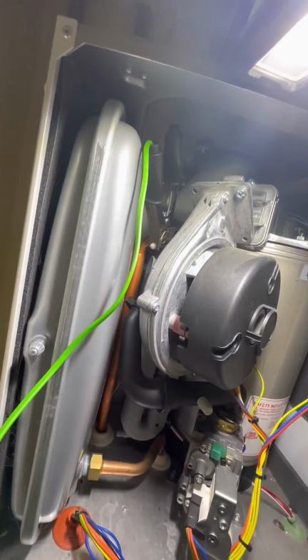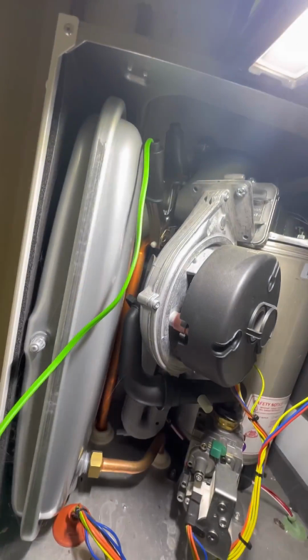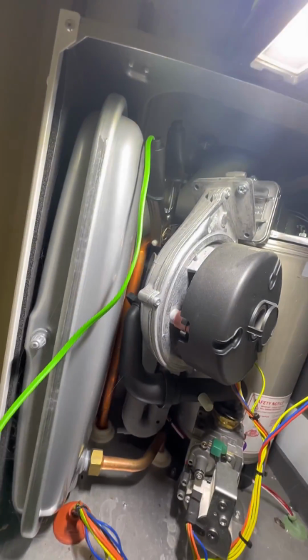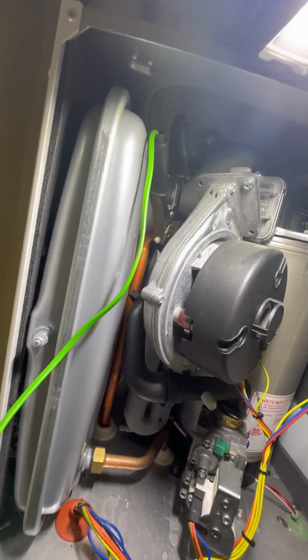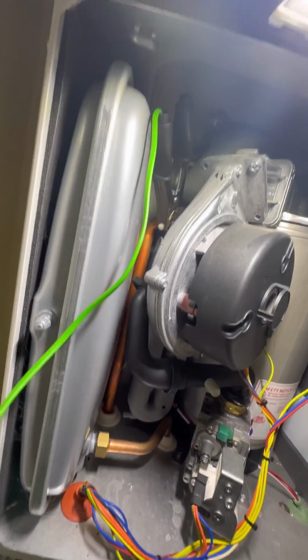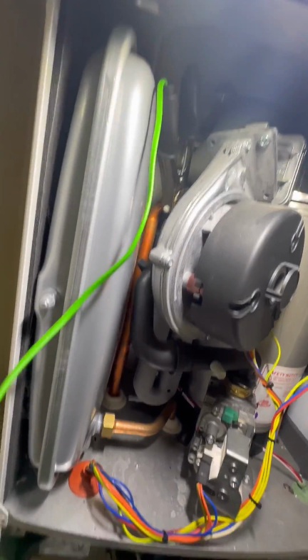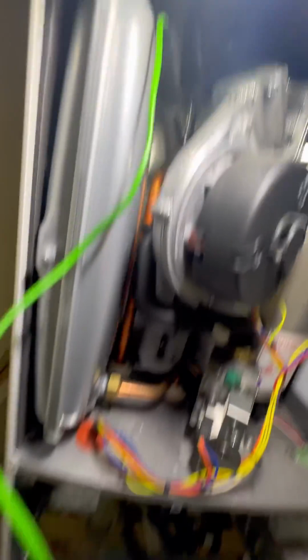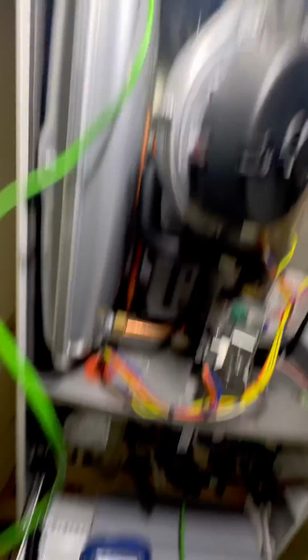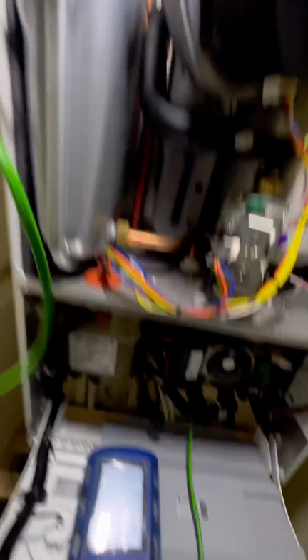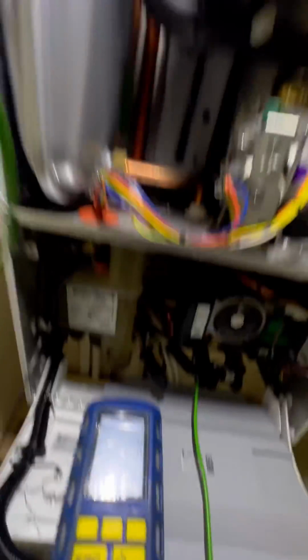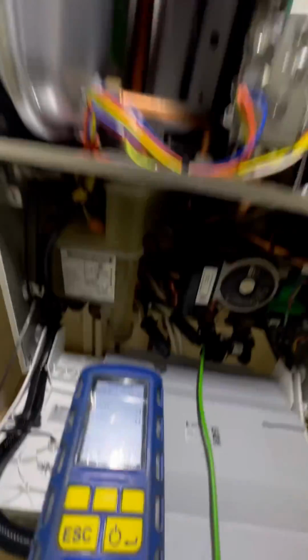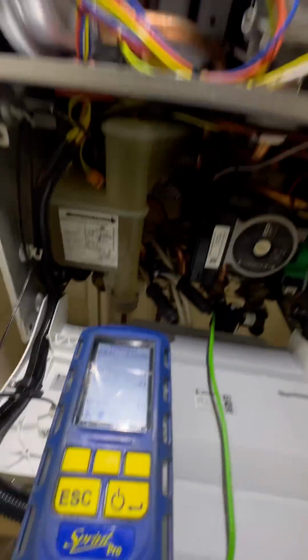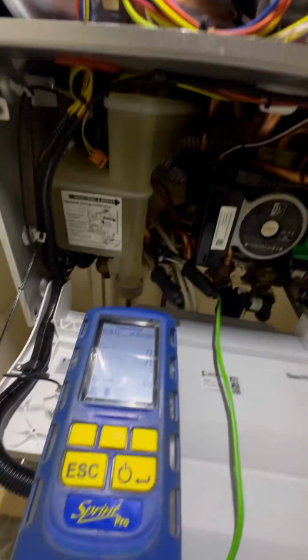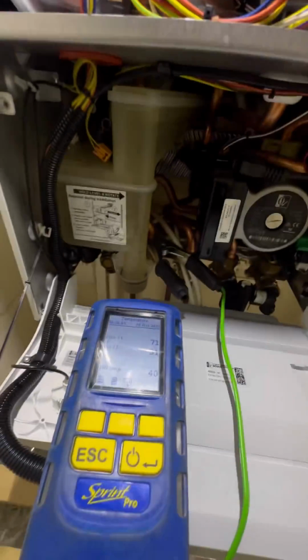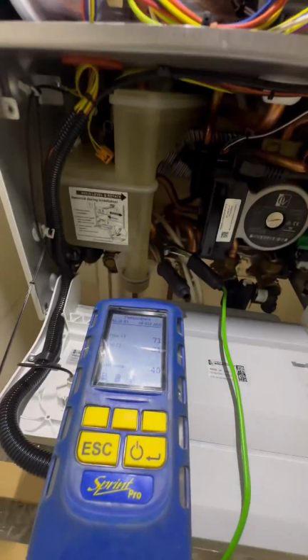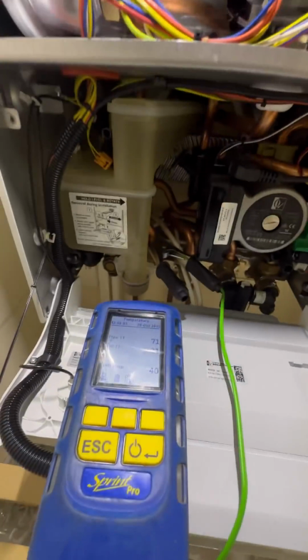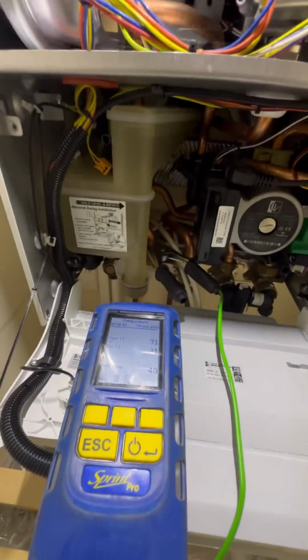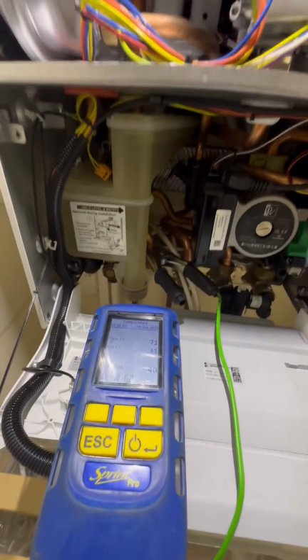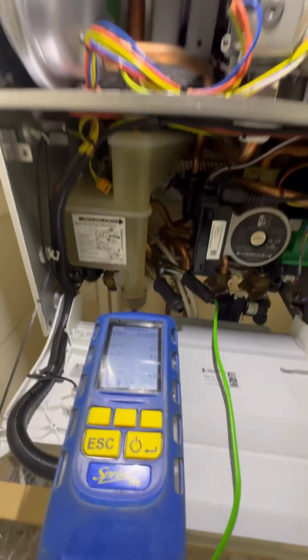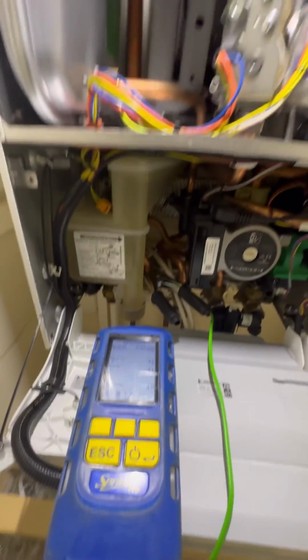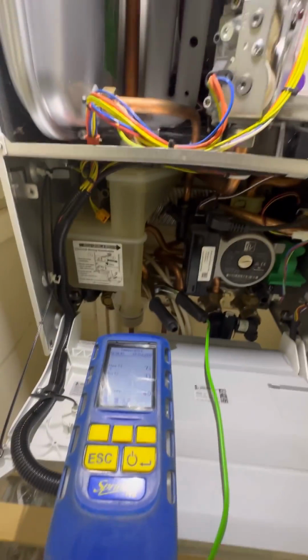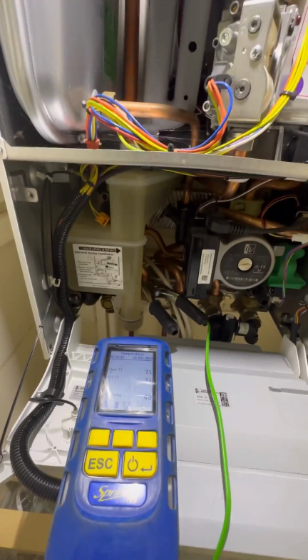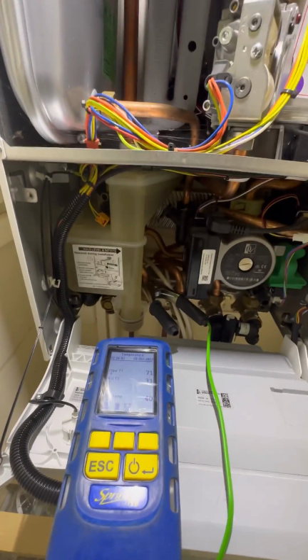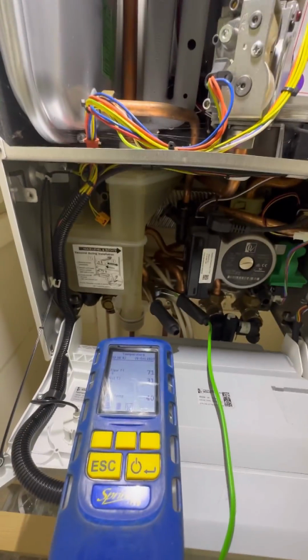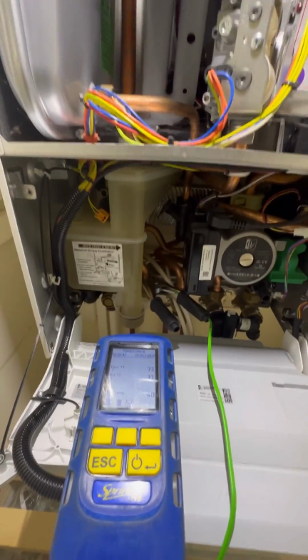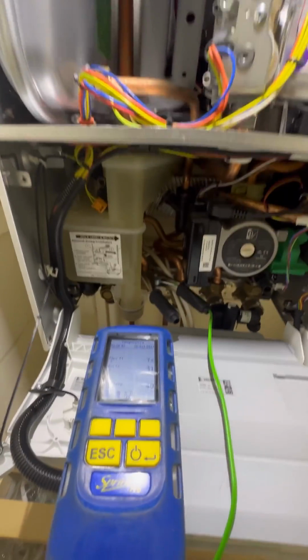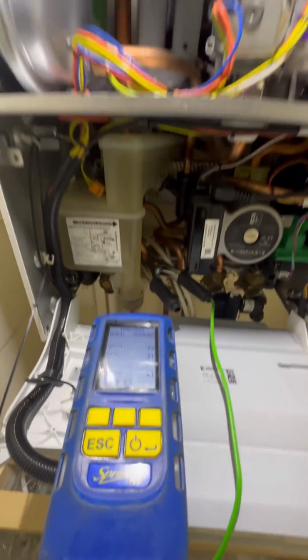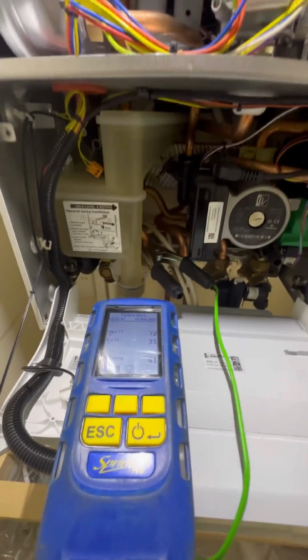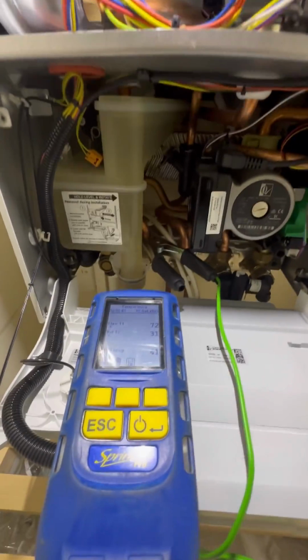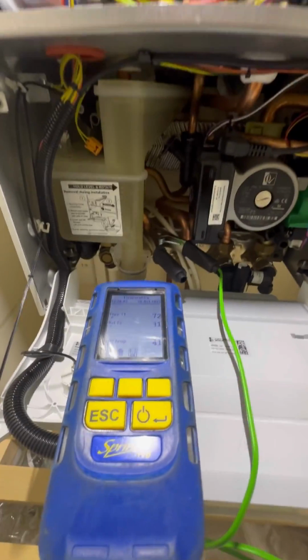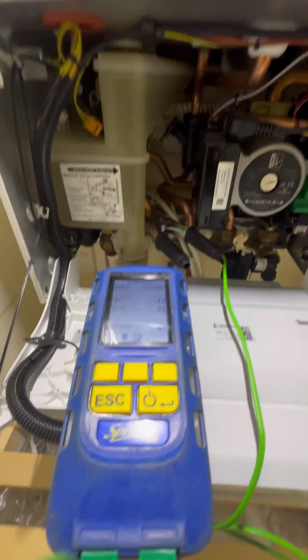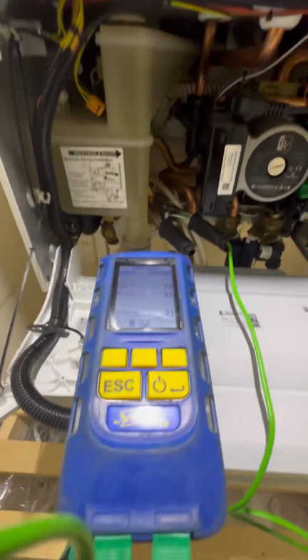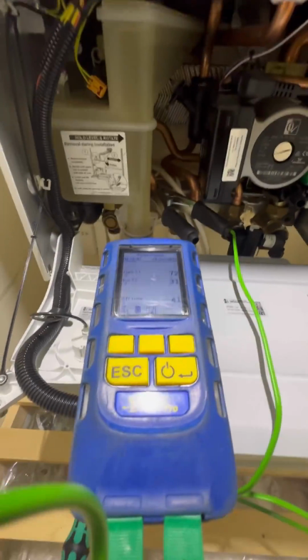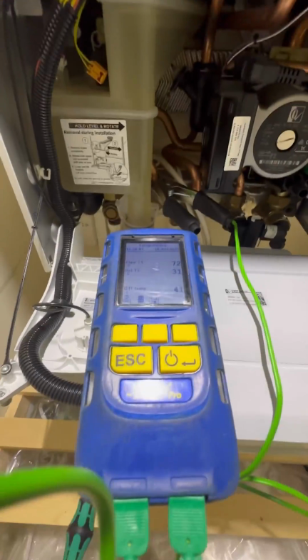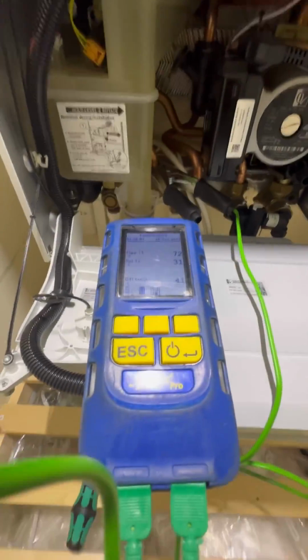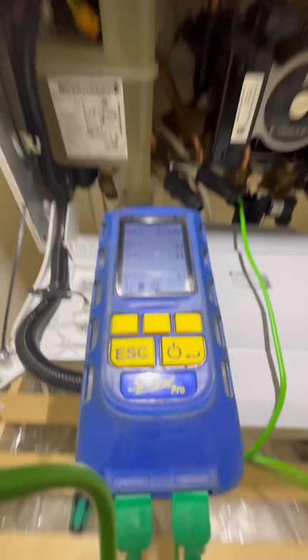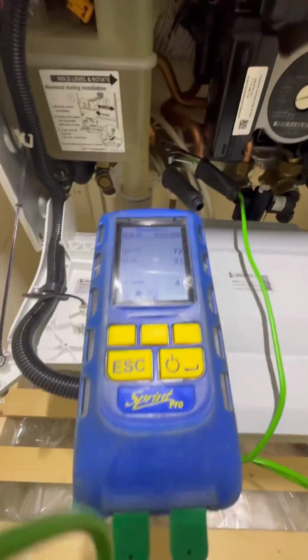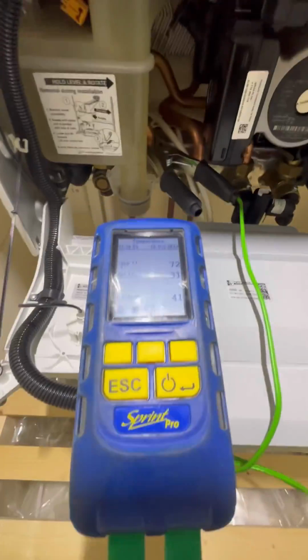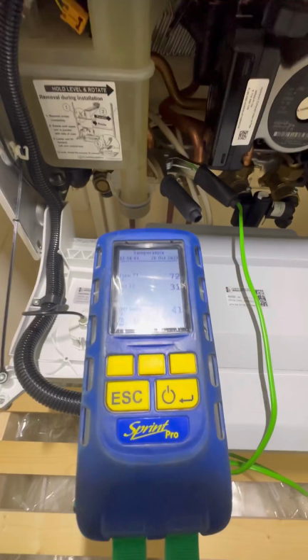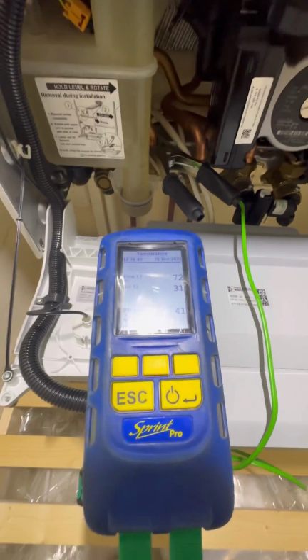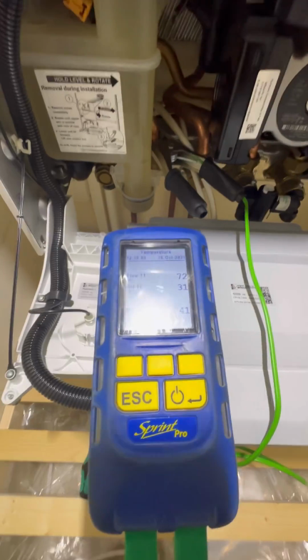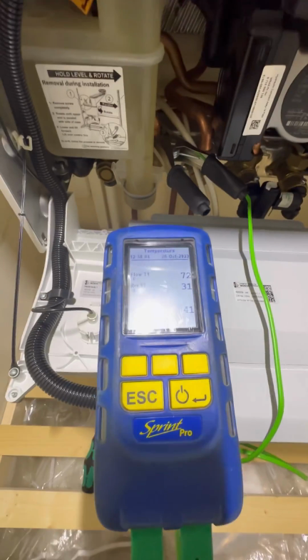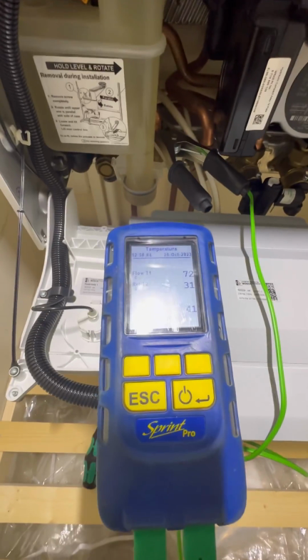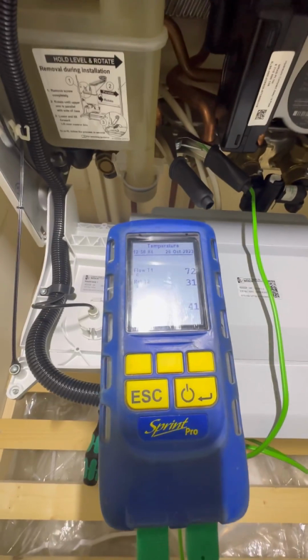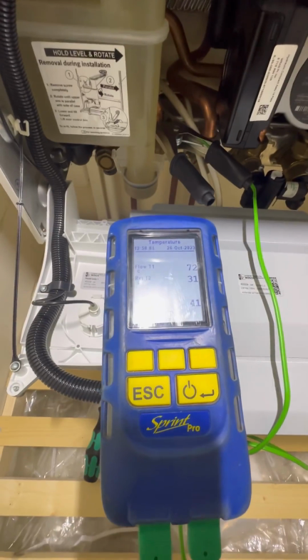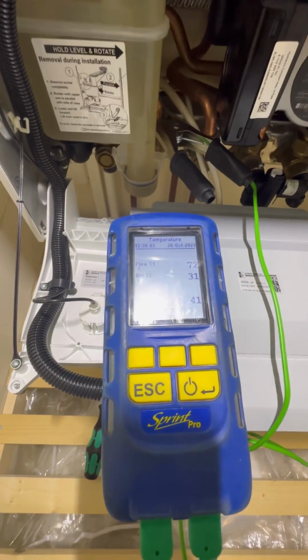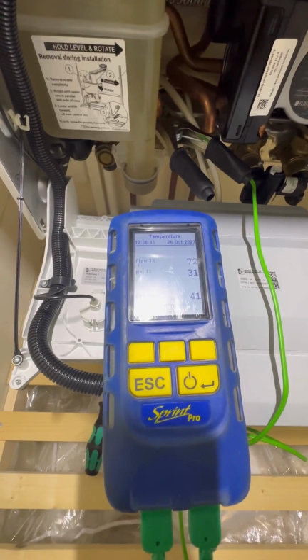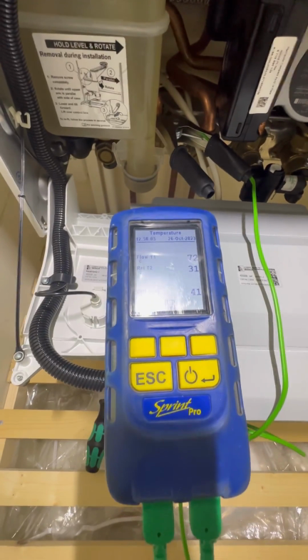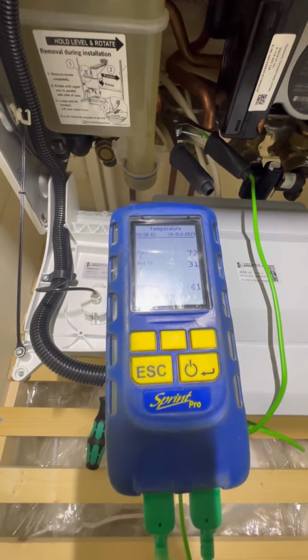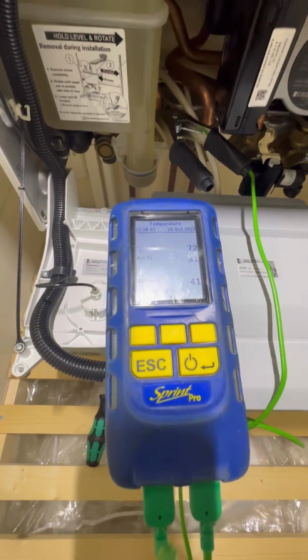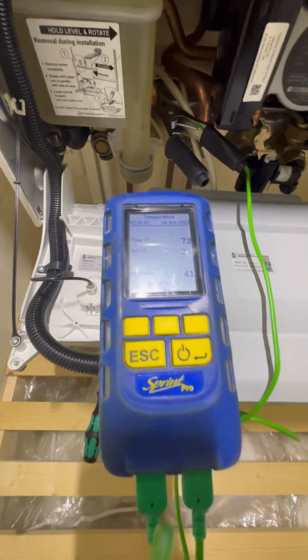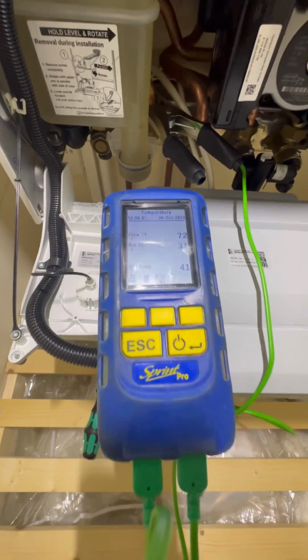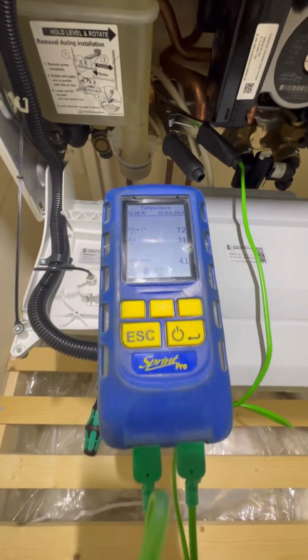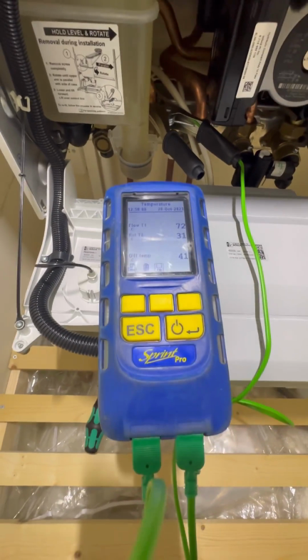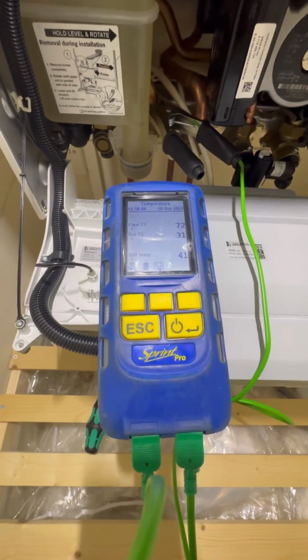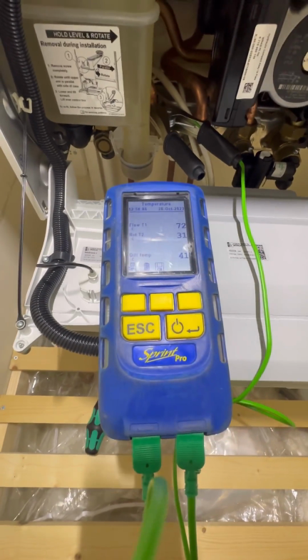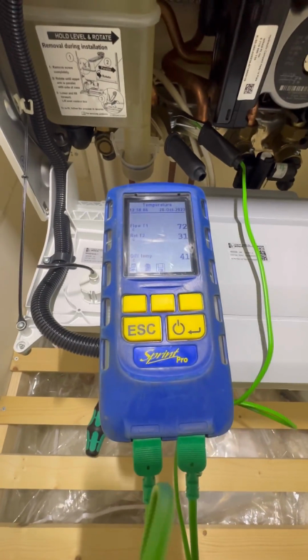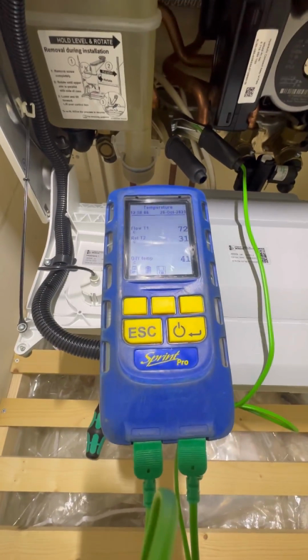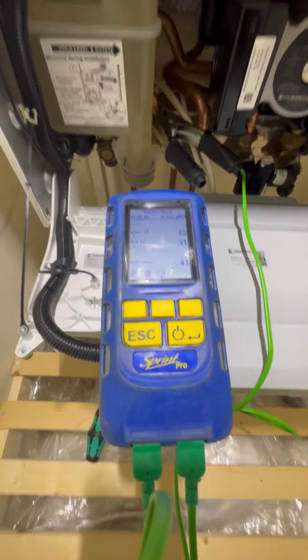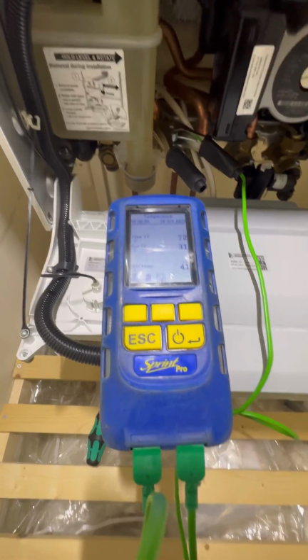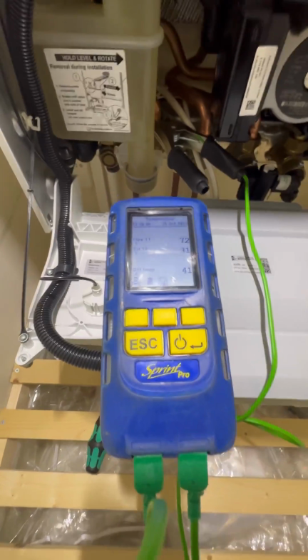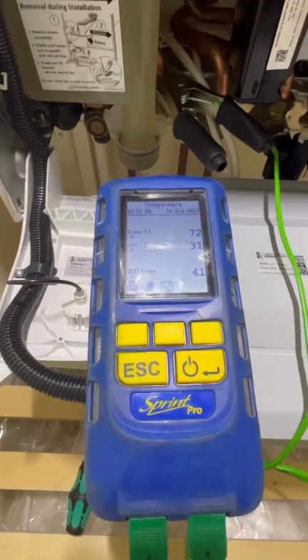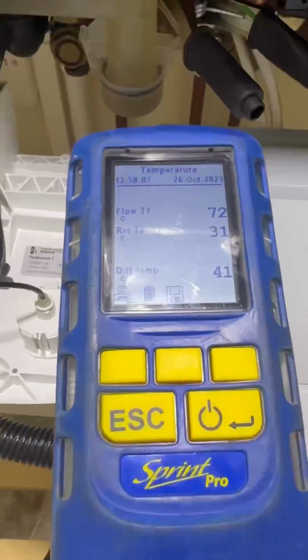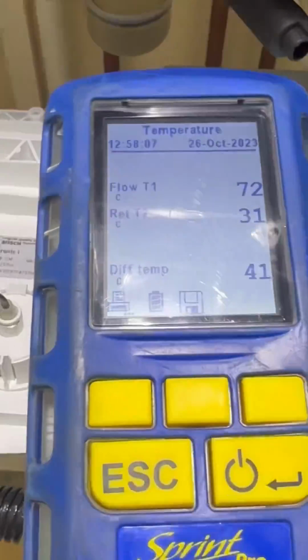There's a better look at where the clamps are. I ran the tap for a good five minutes and we're up to 41 degrees temperature difference.